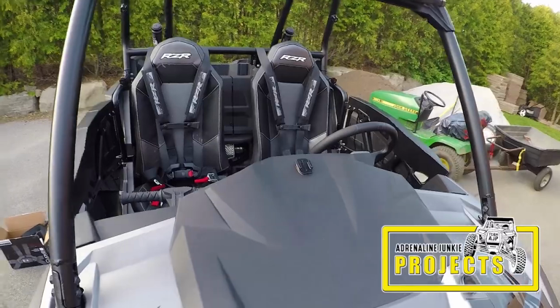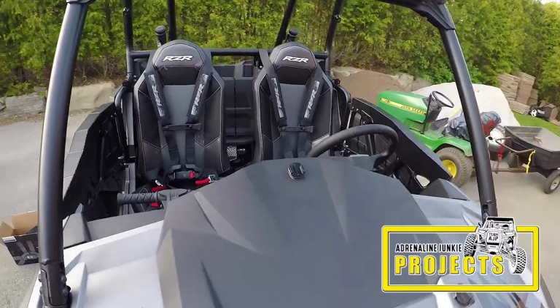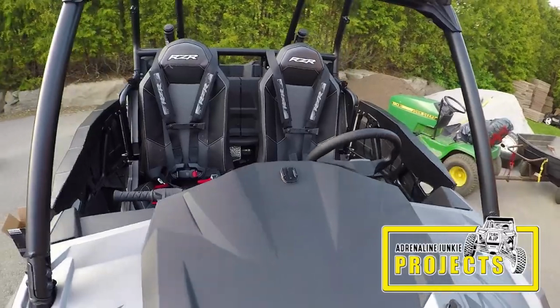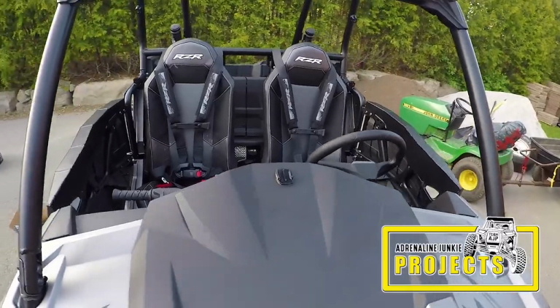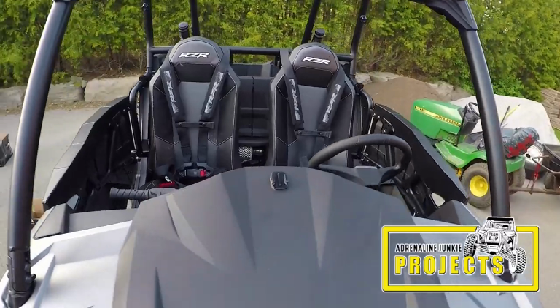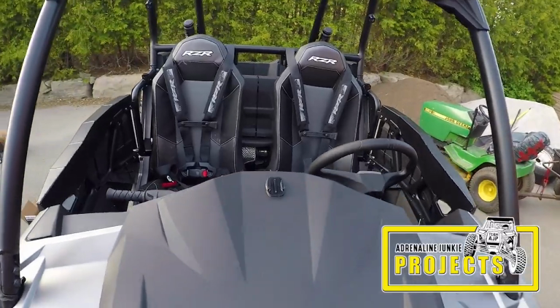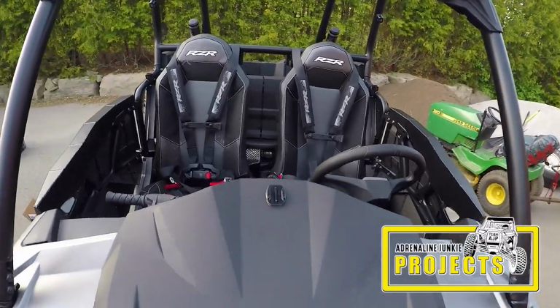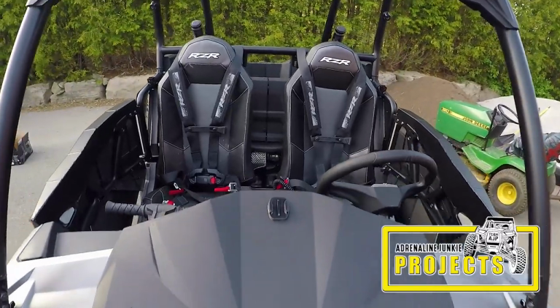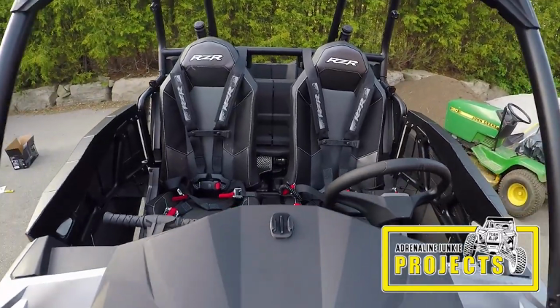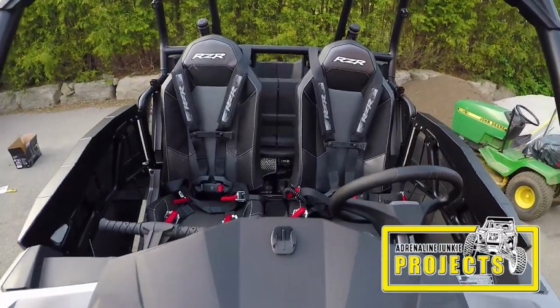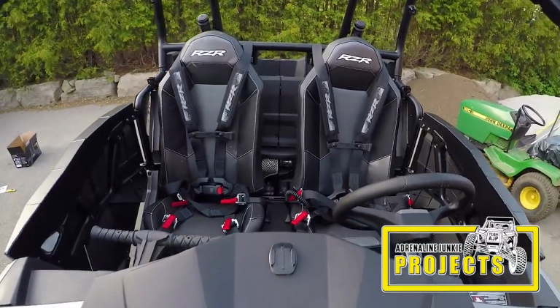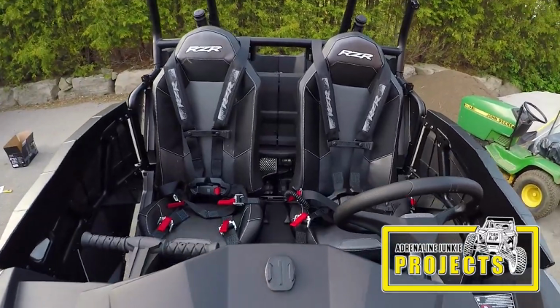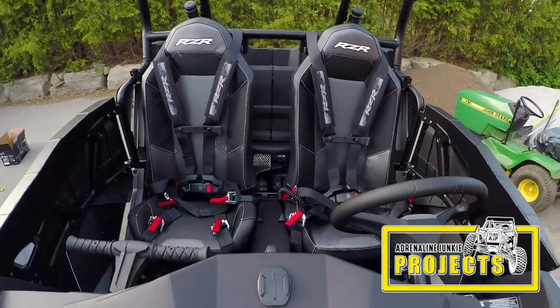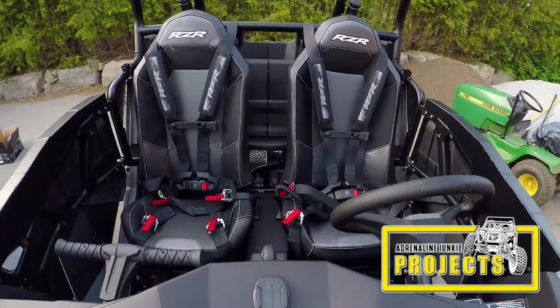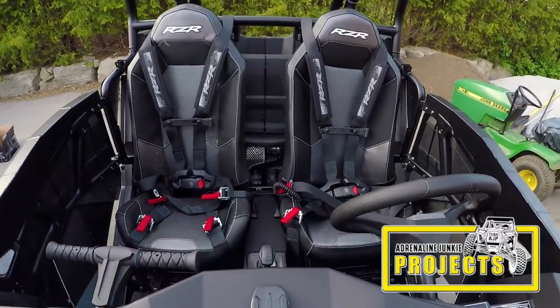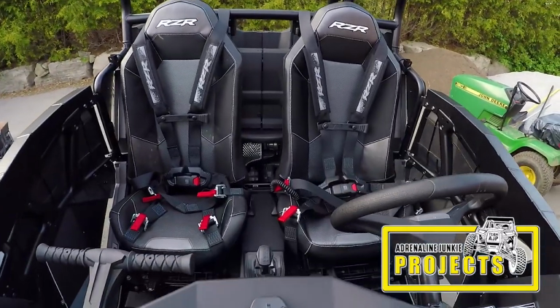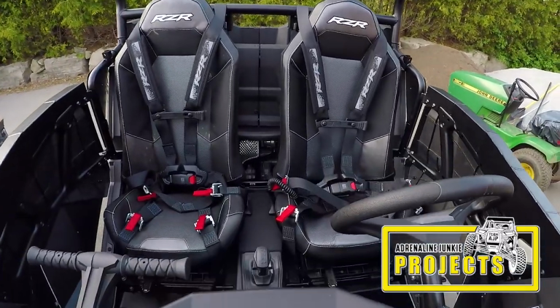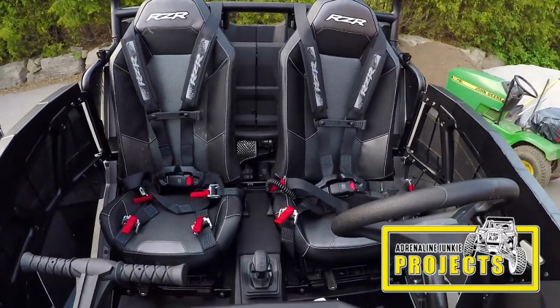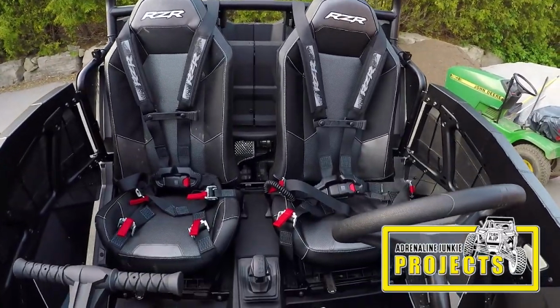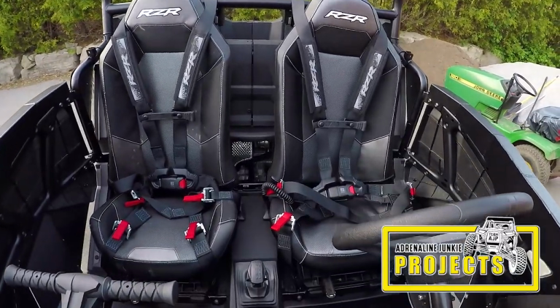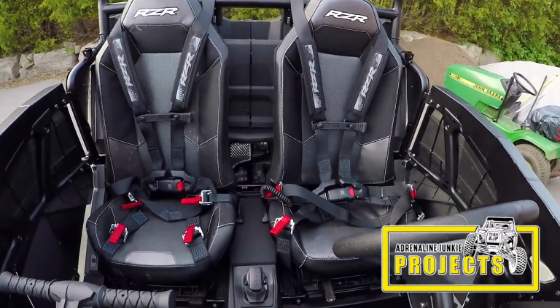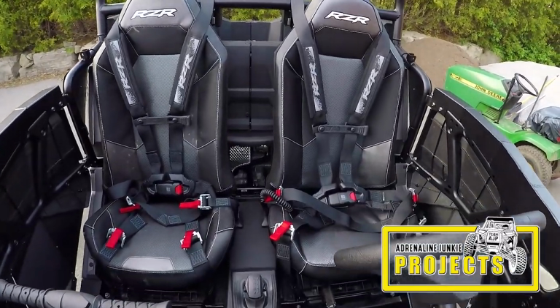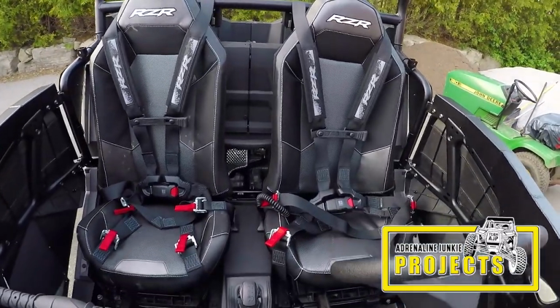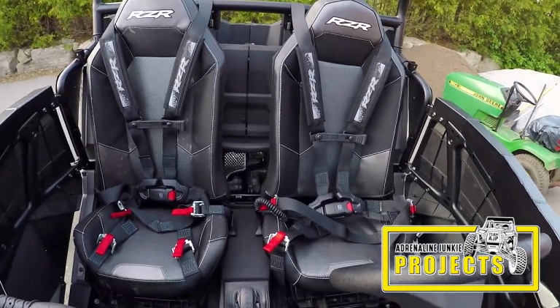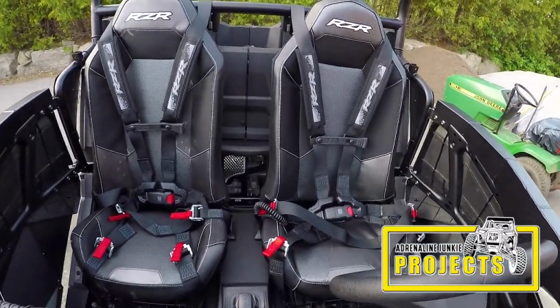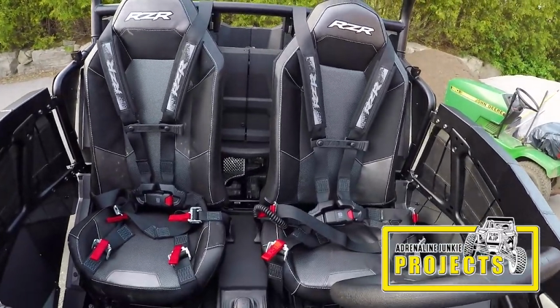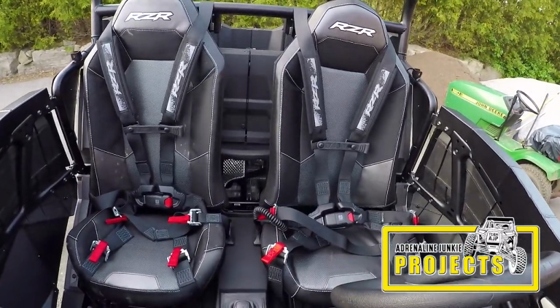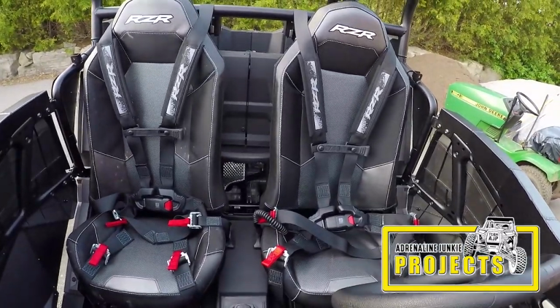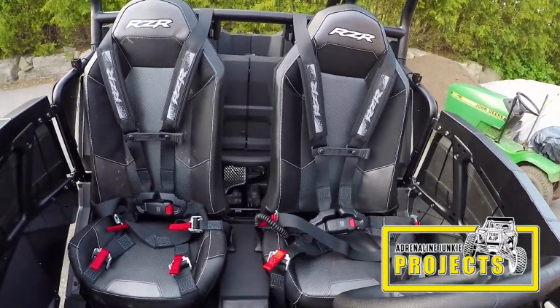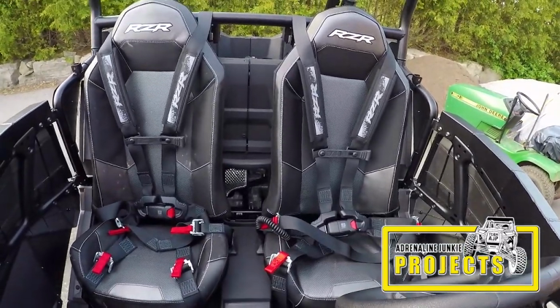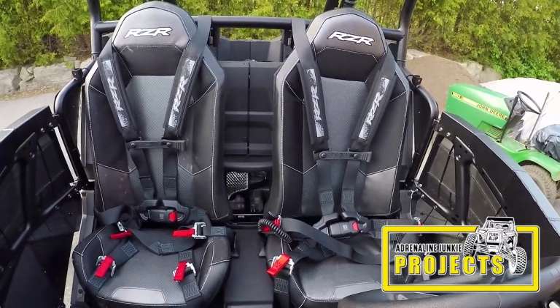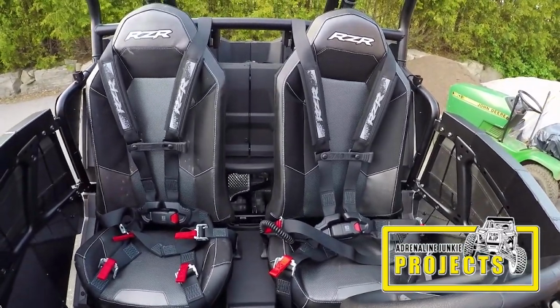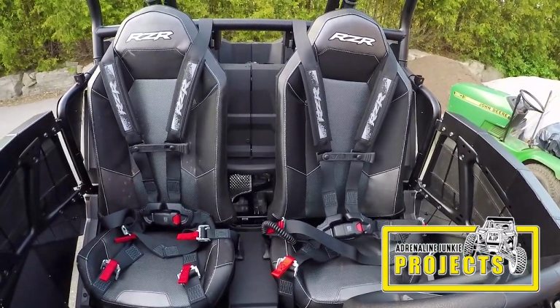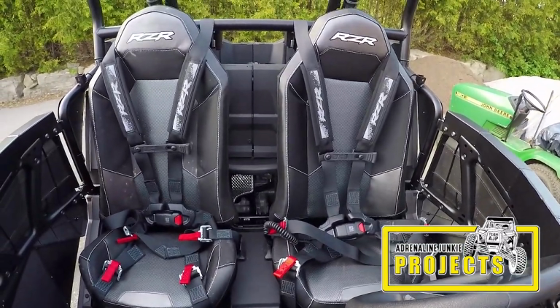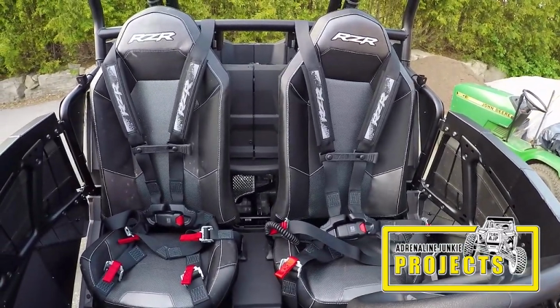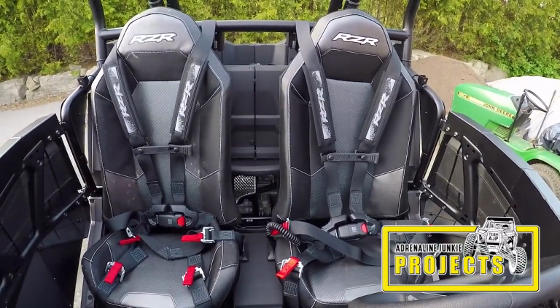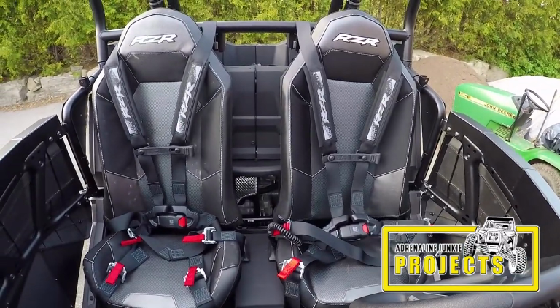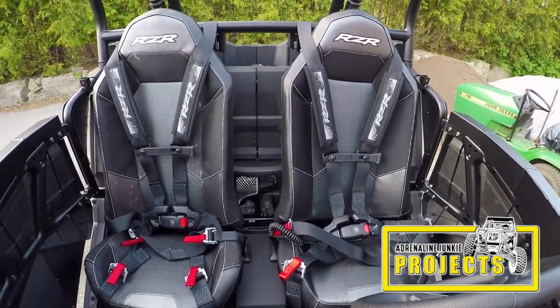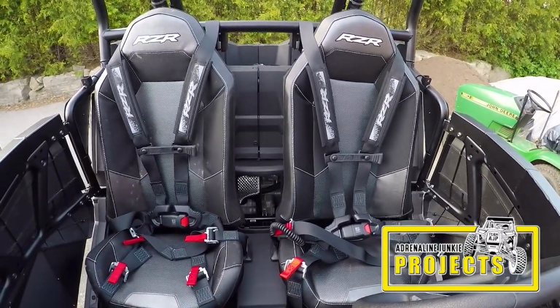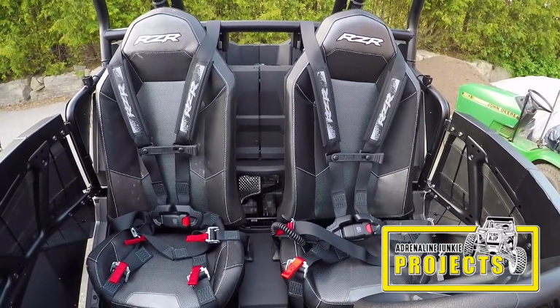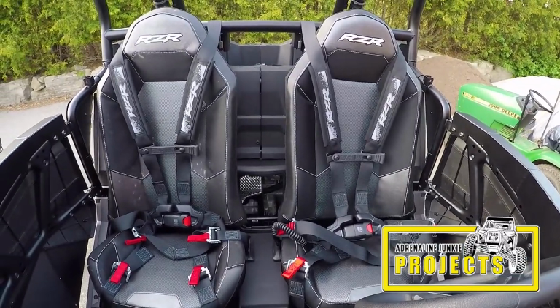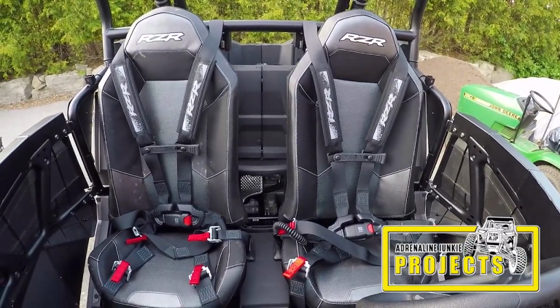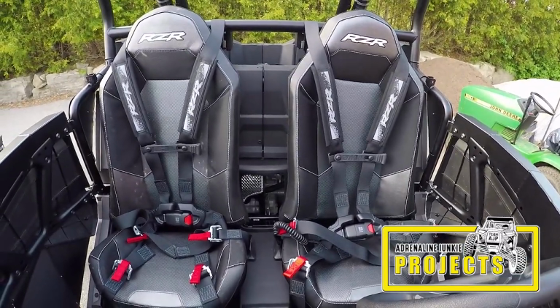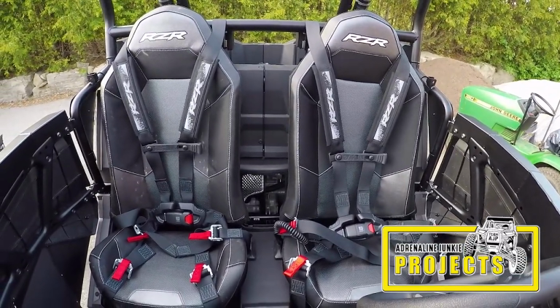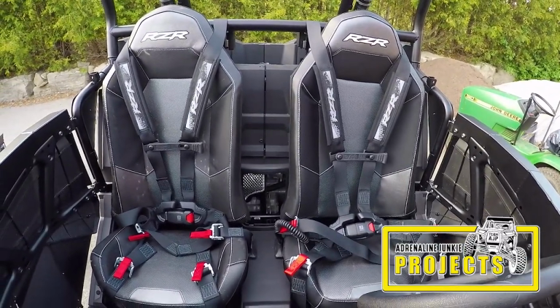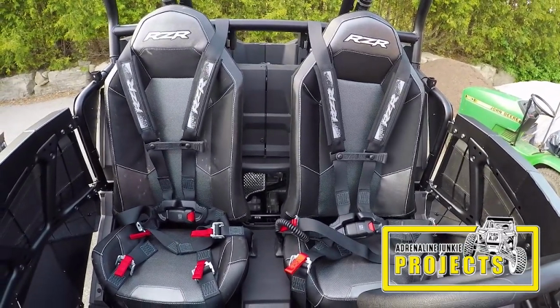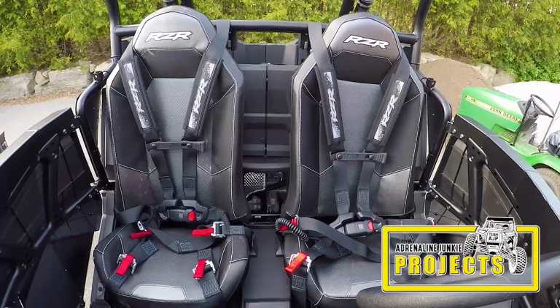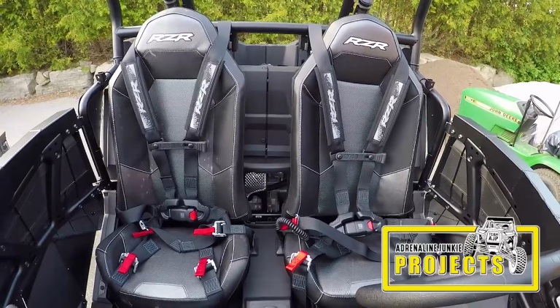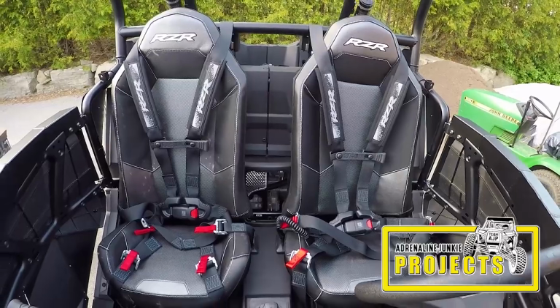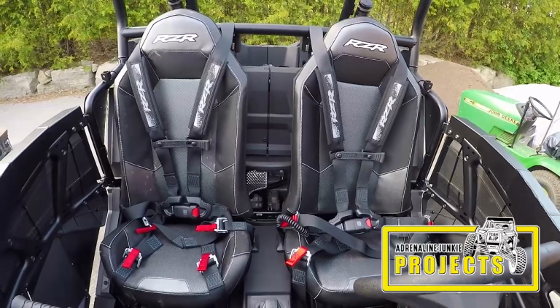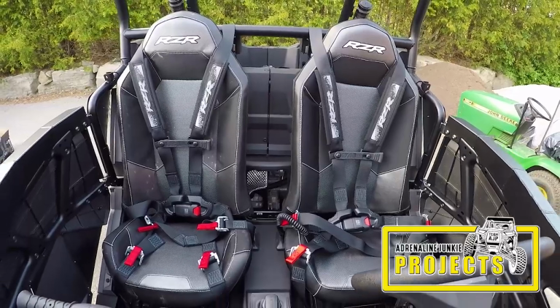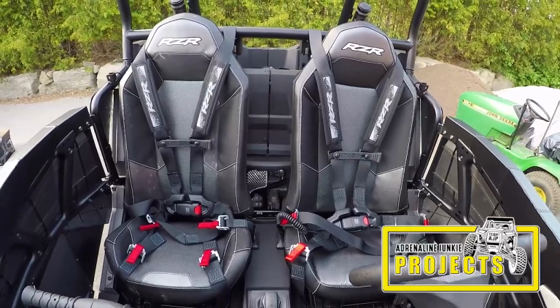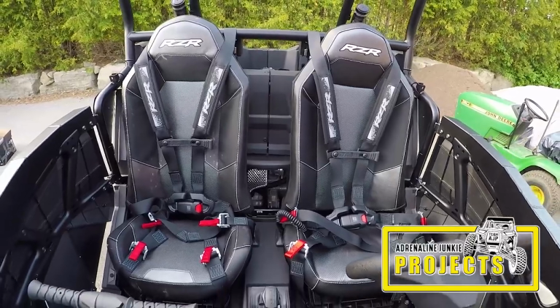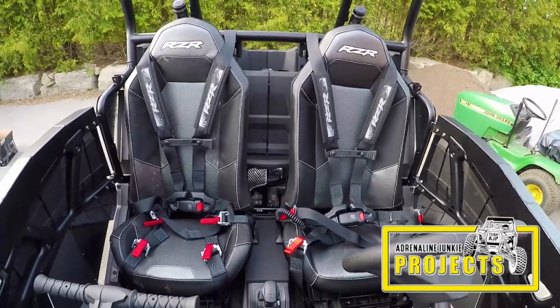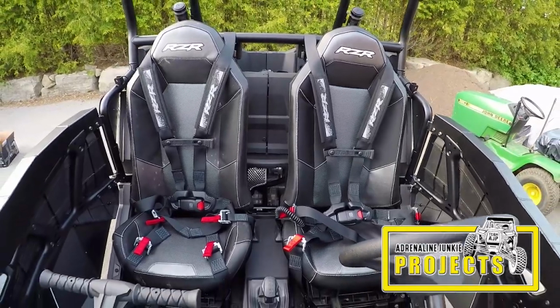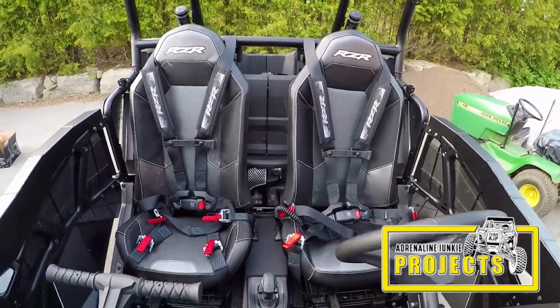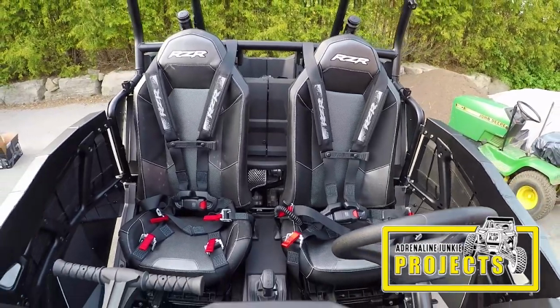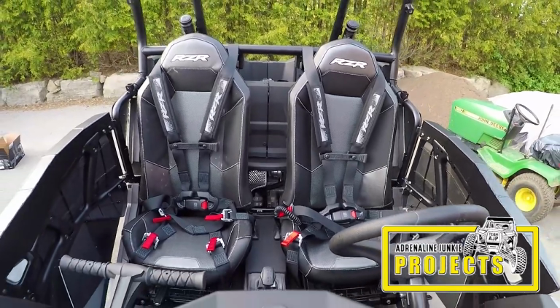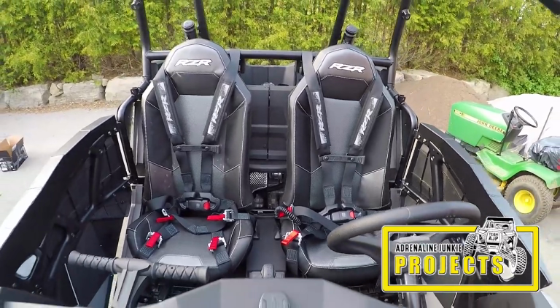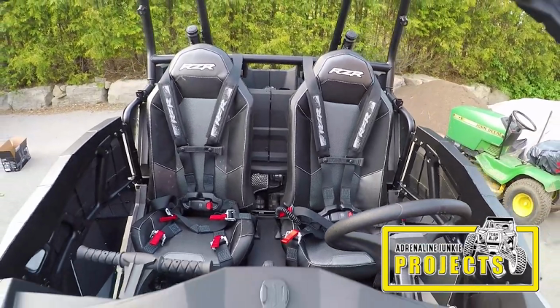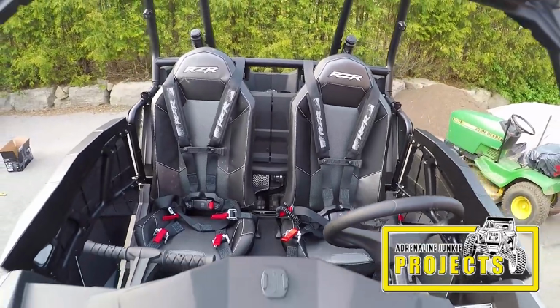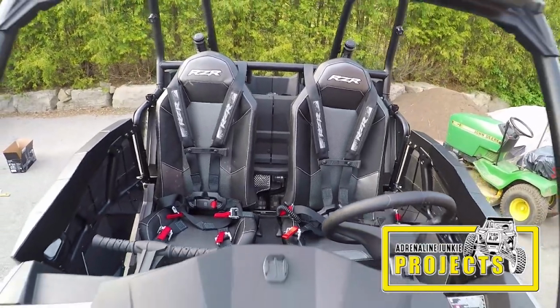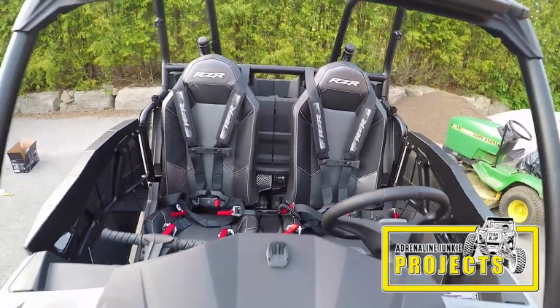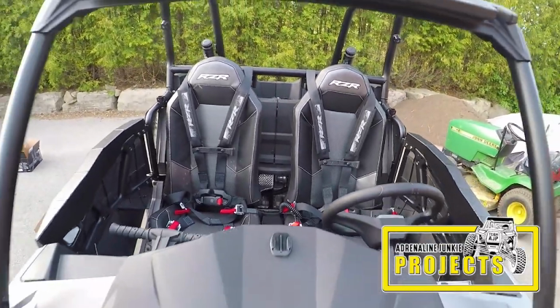Thanks for stopping in. Today we're going to be installing a set of six-point harnesses on a 2017 Polaris Razor XP Turbo.